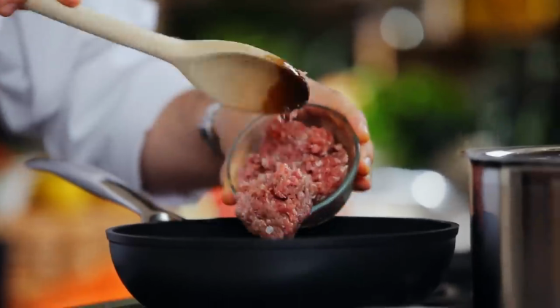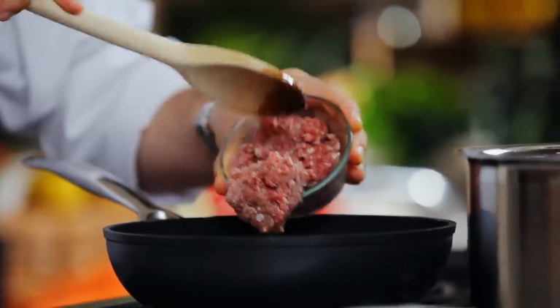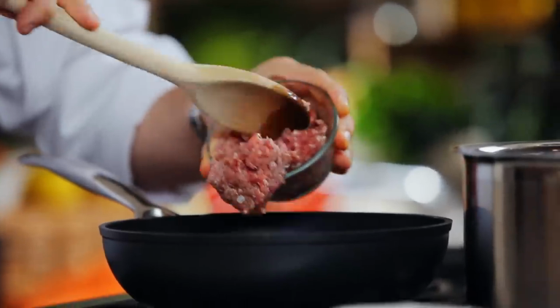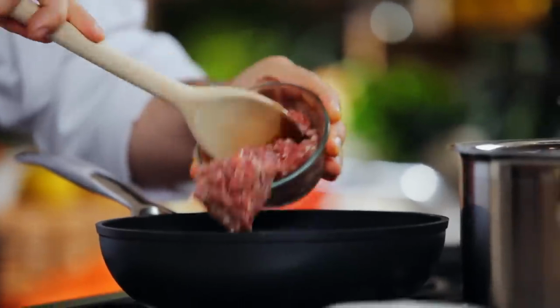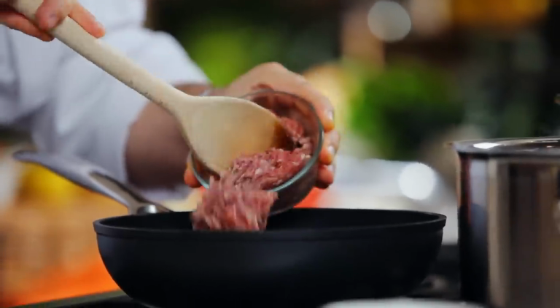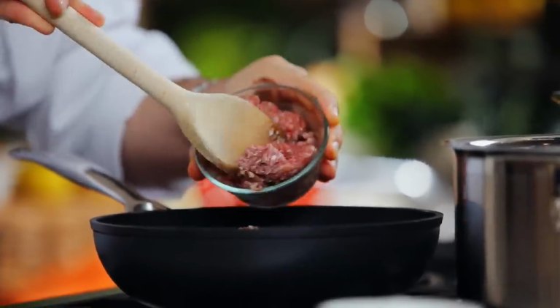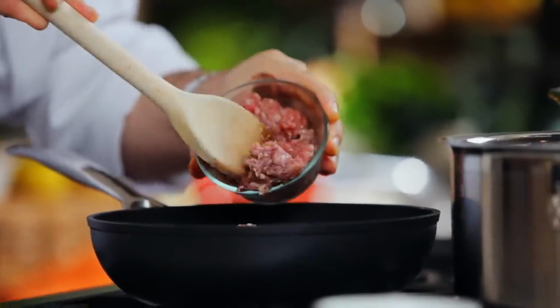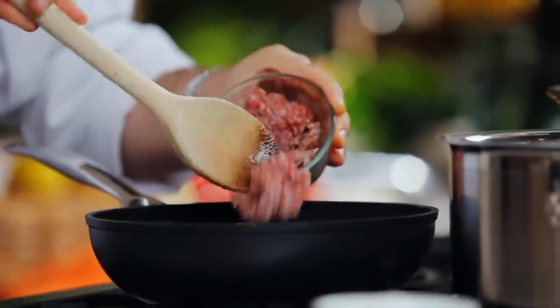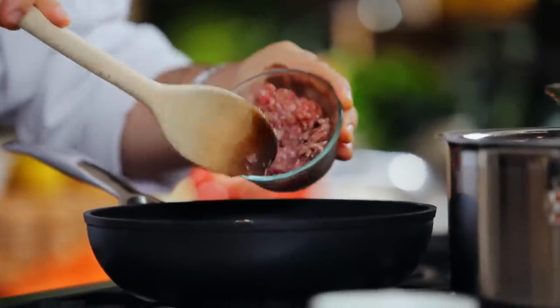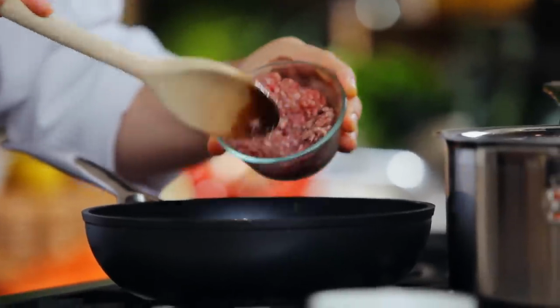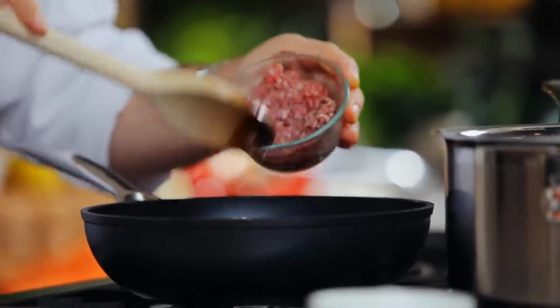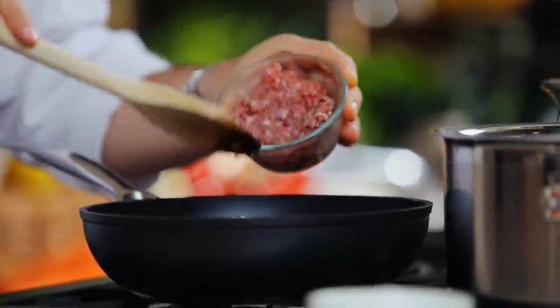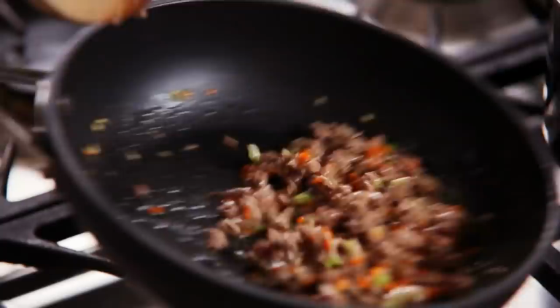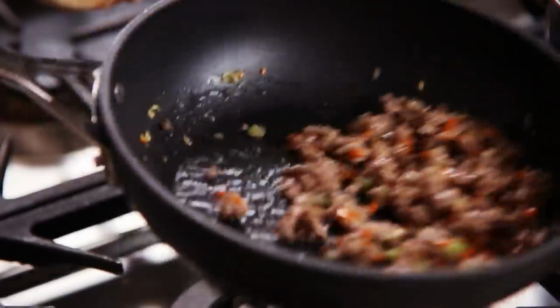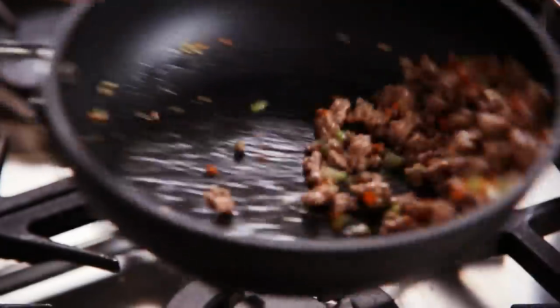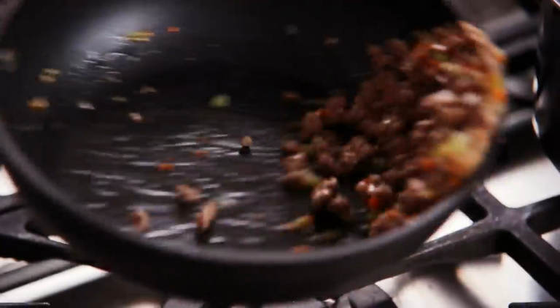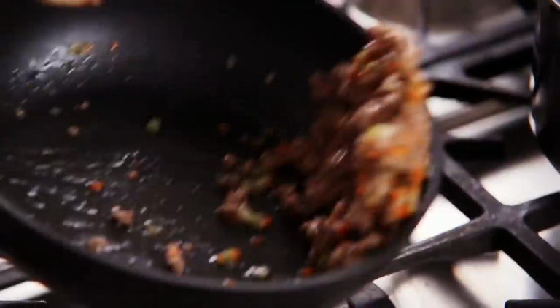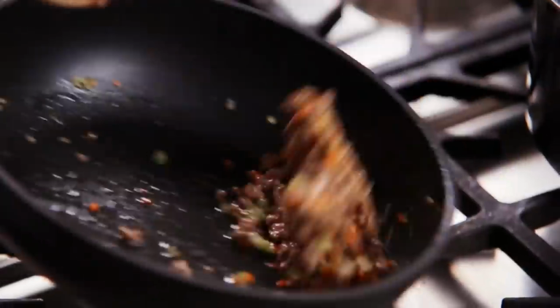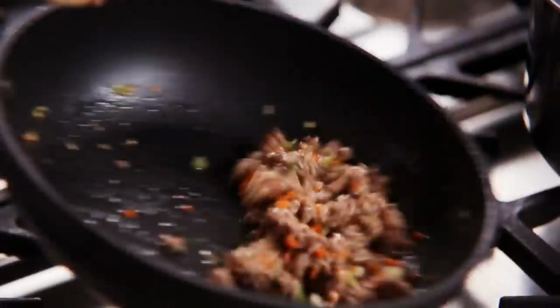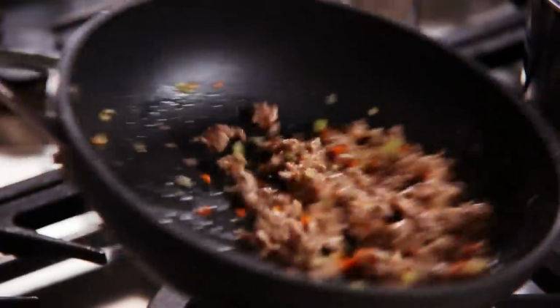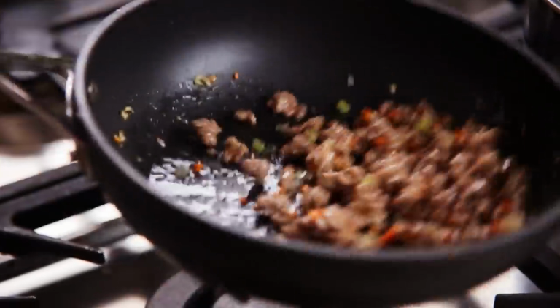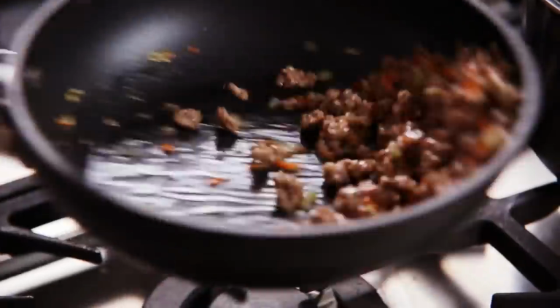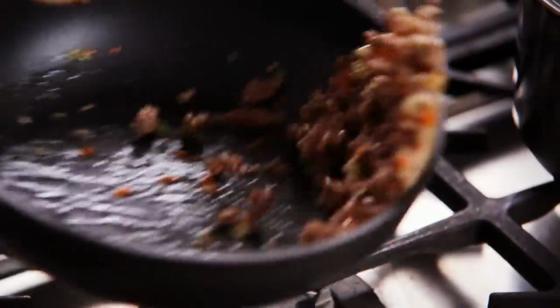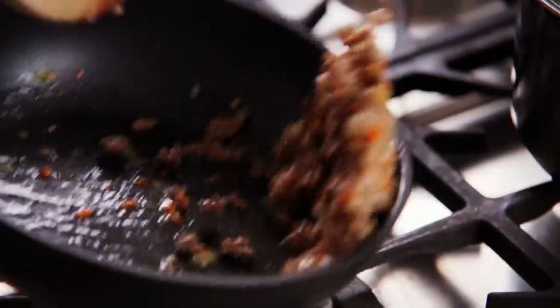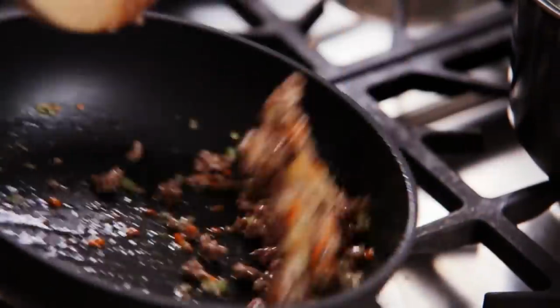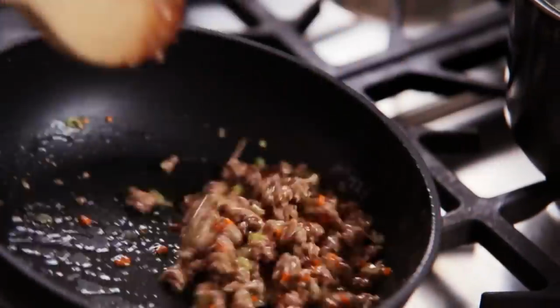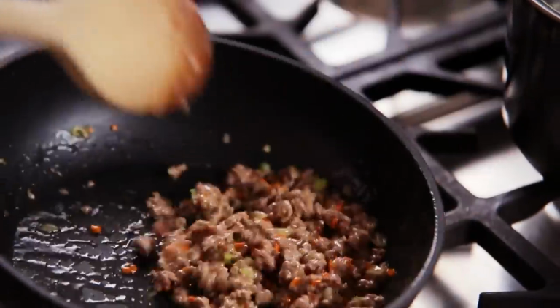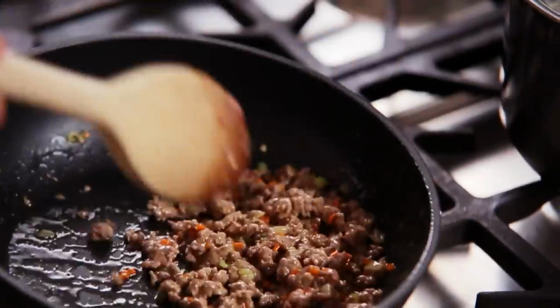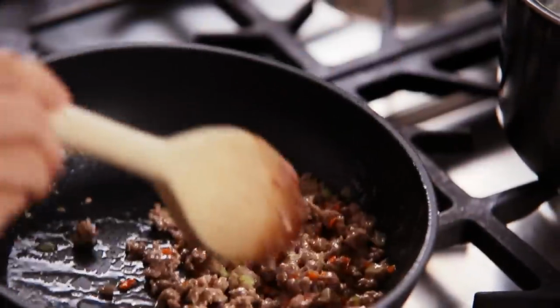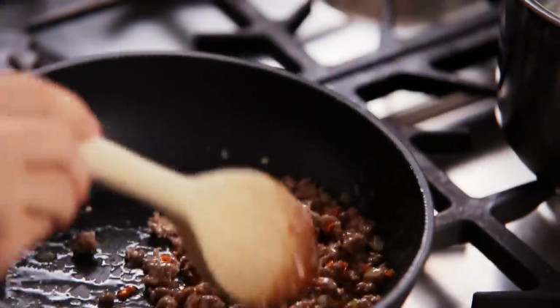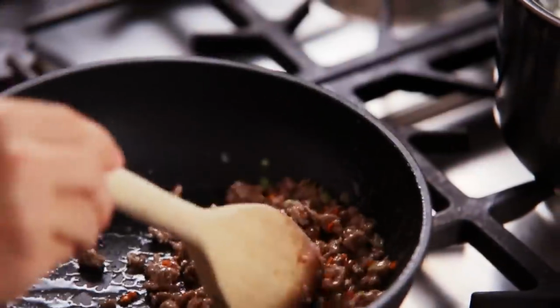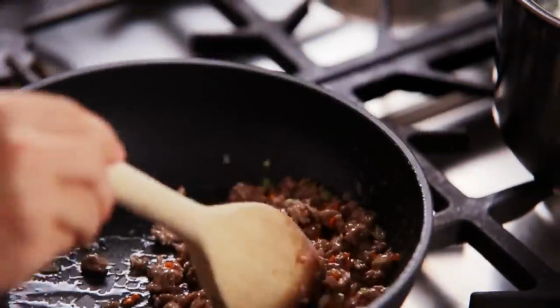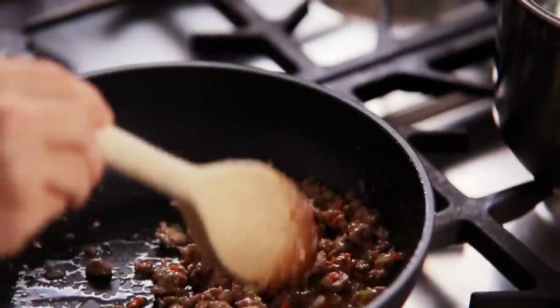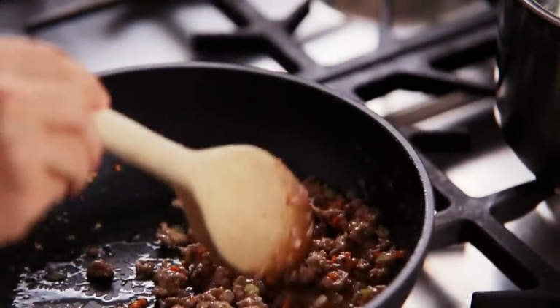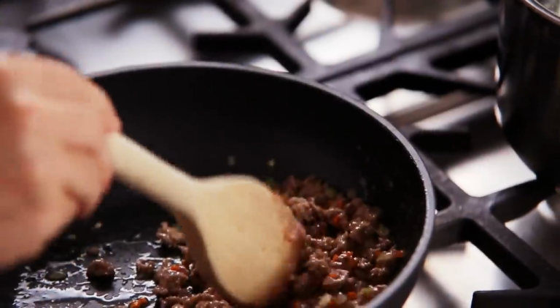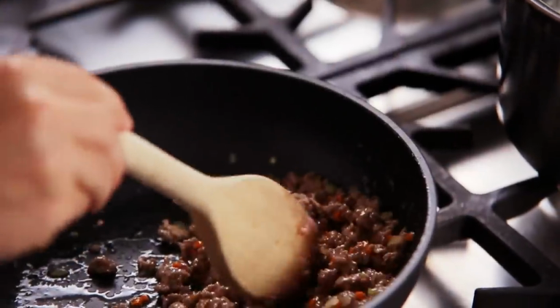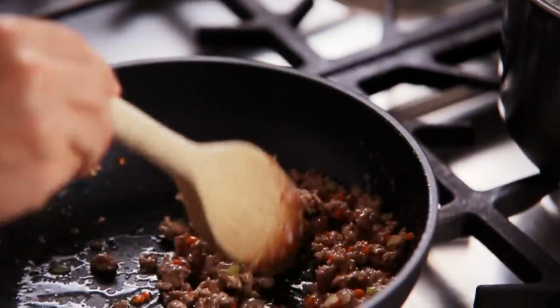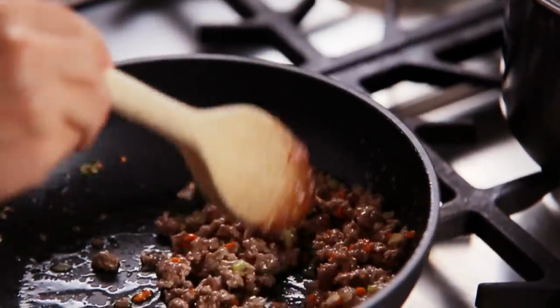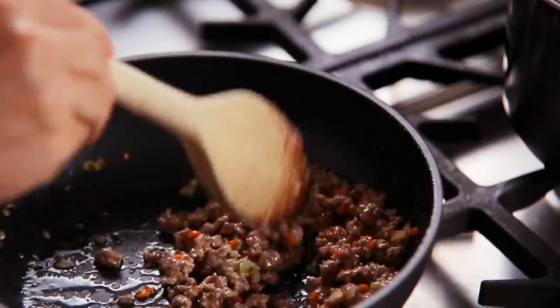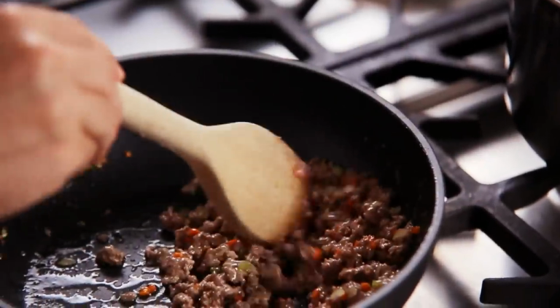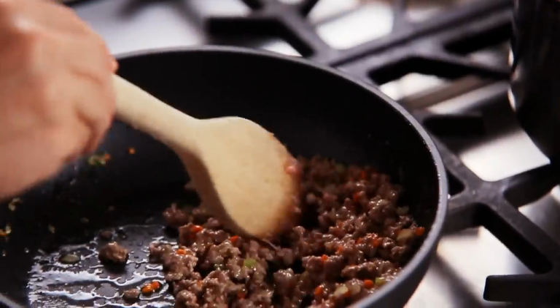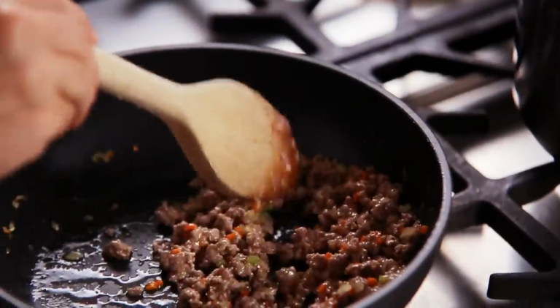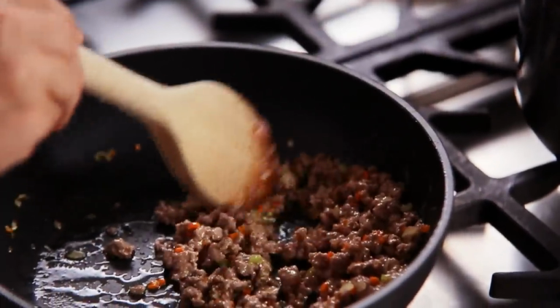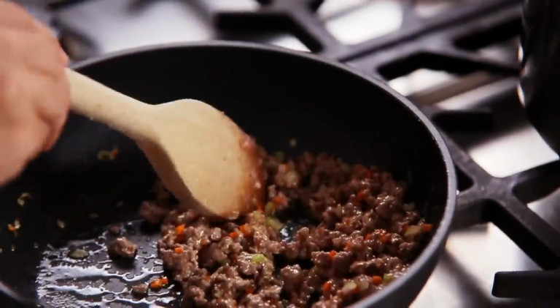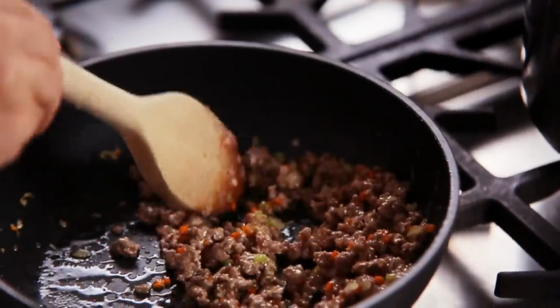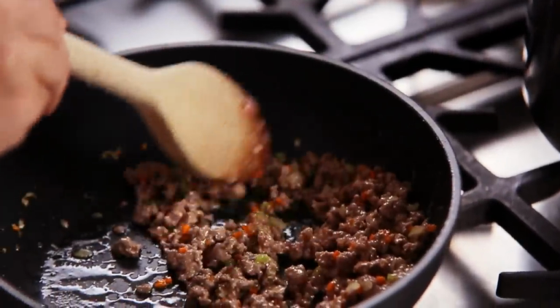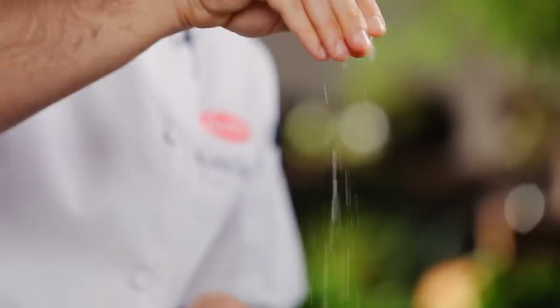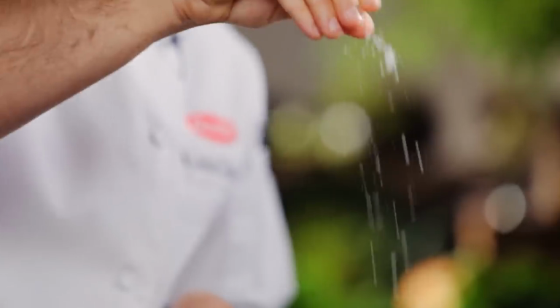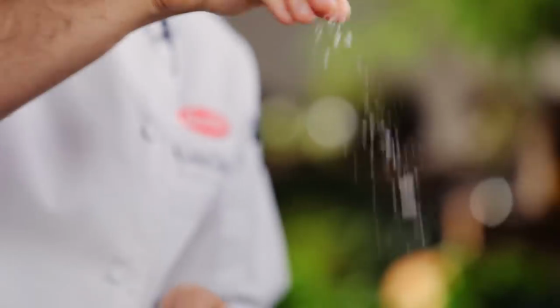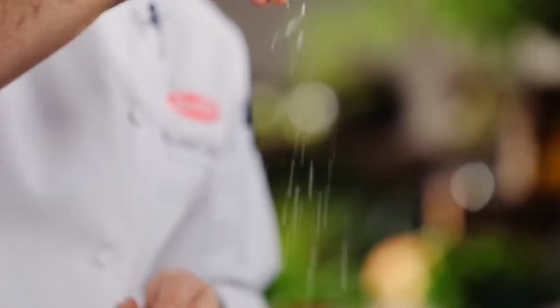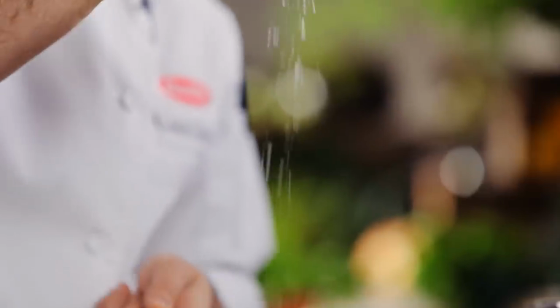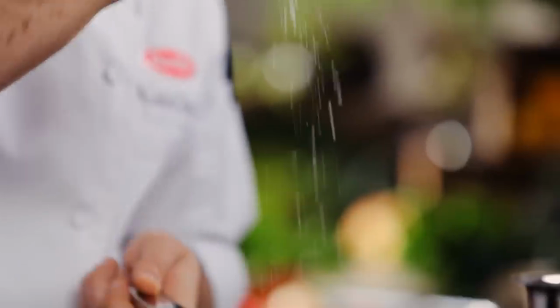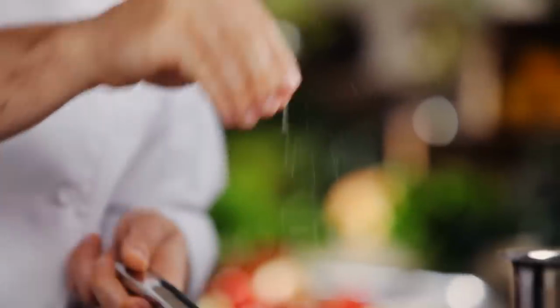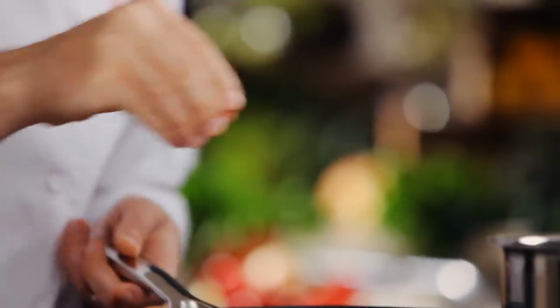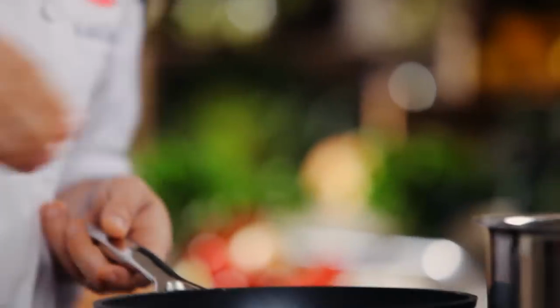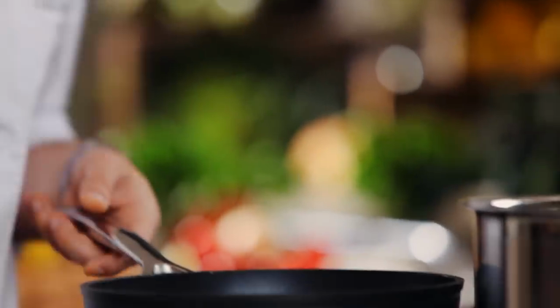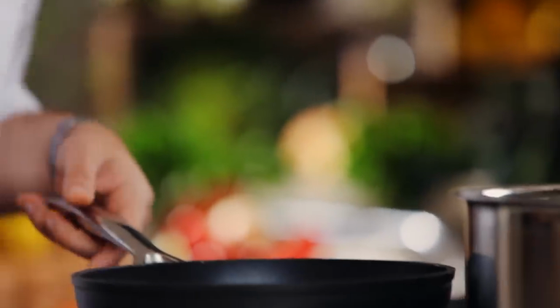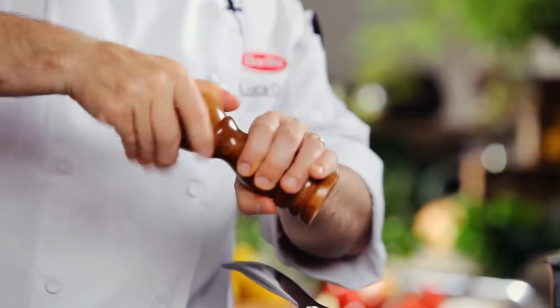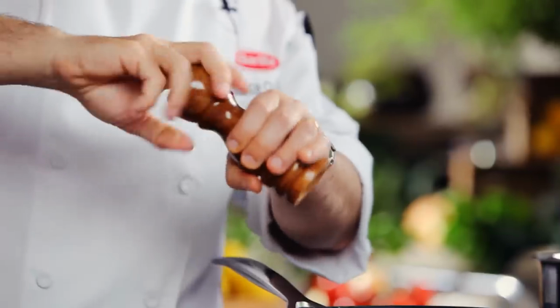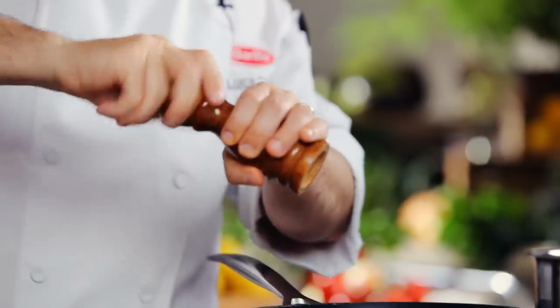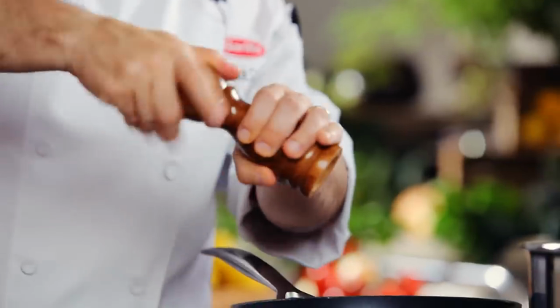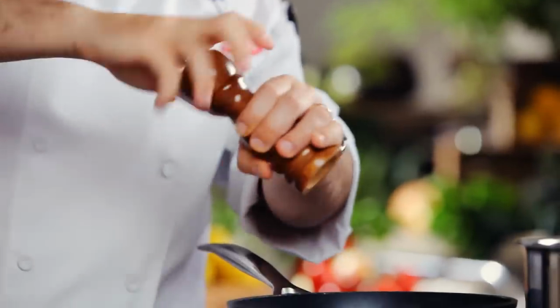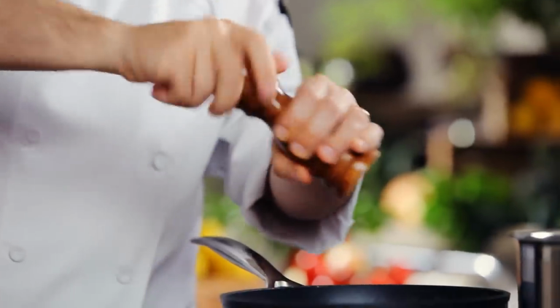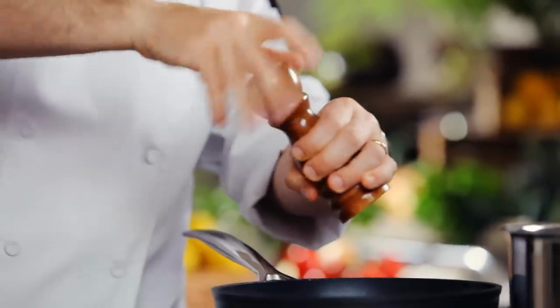Add the beef mince and brown, making sure there are no lumps. Then season with salt and pepper.